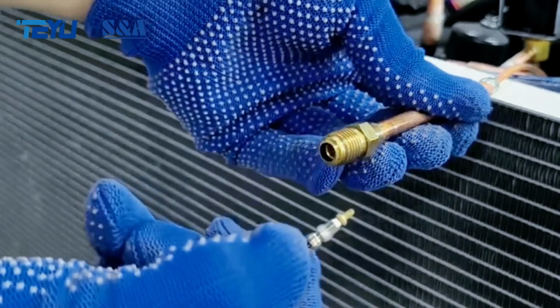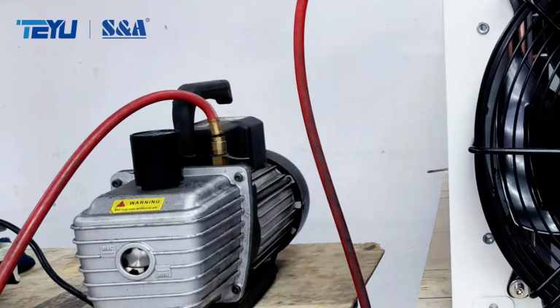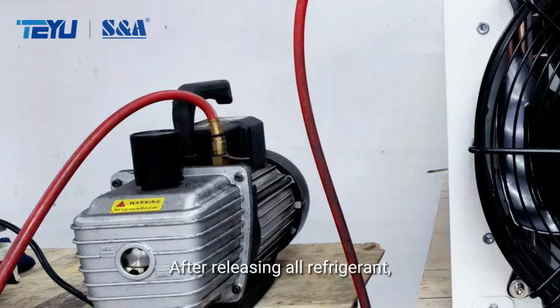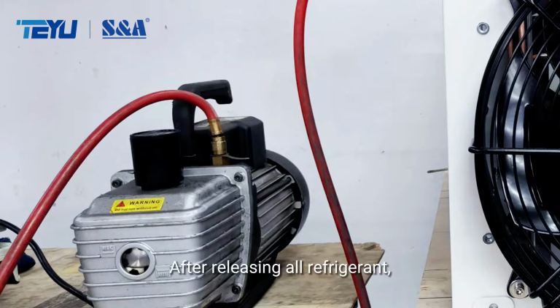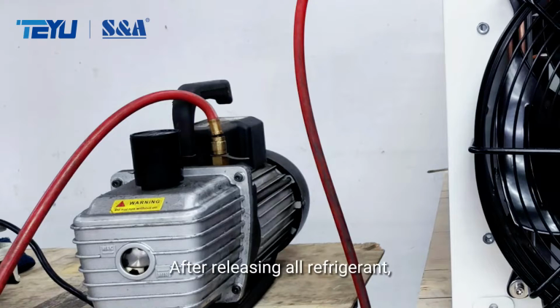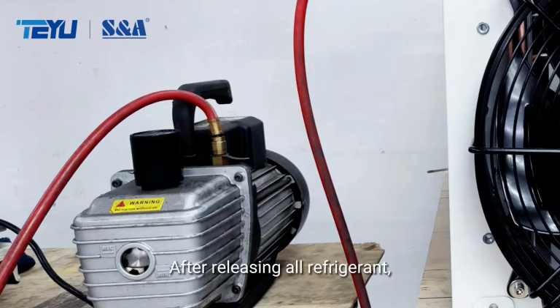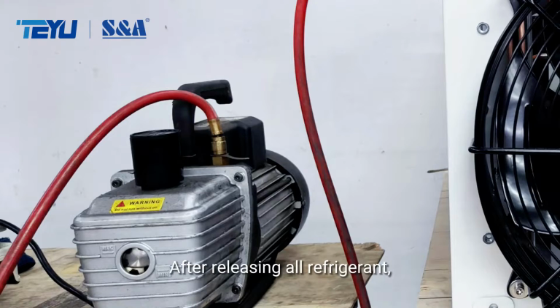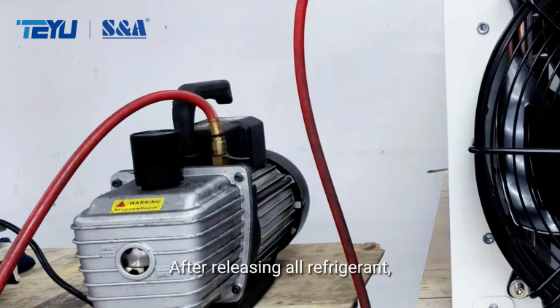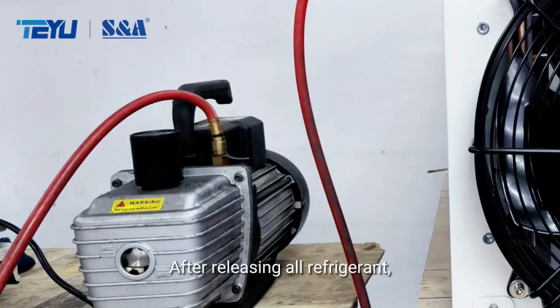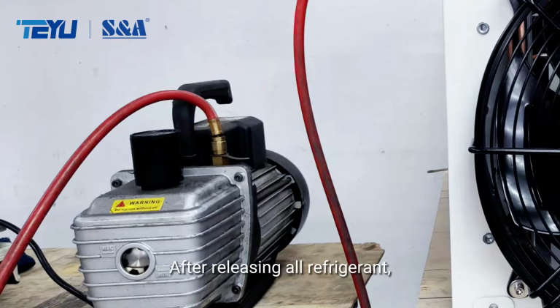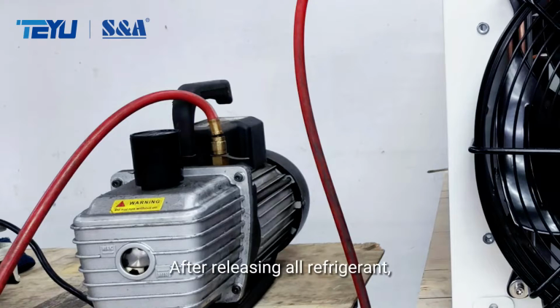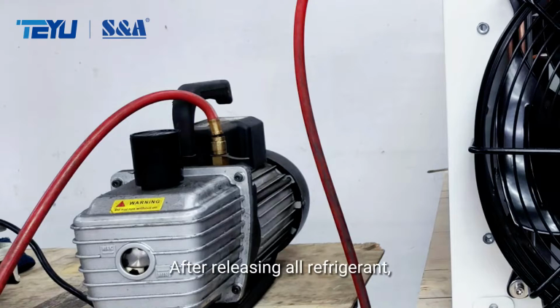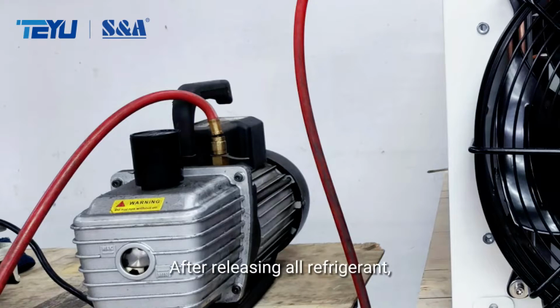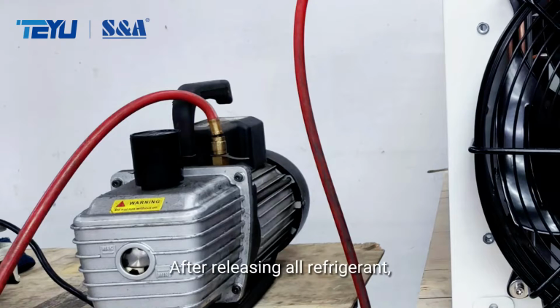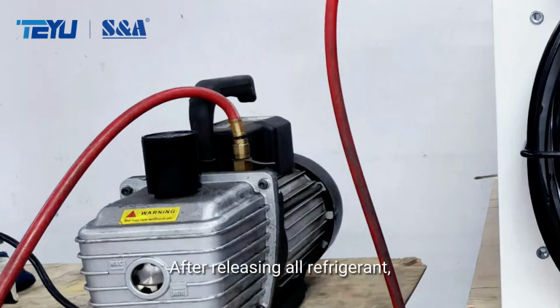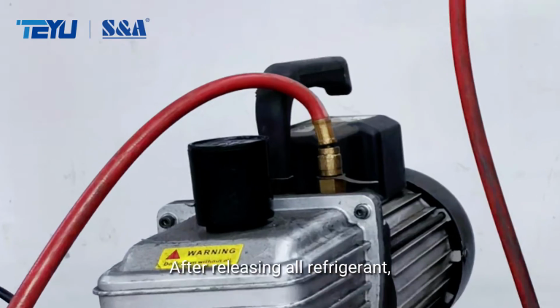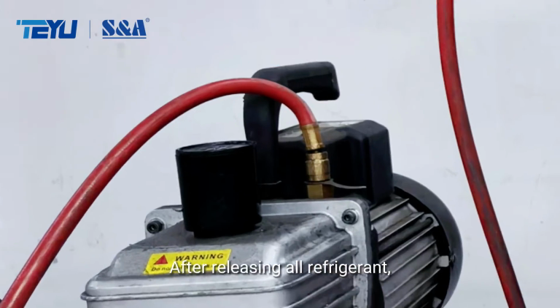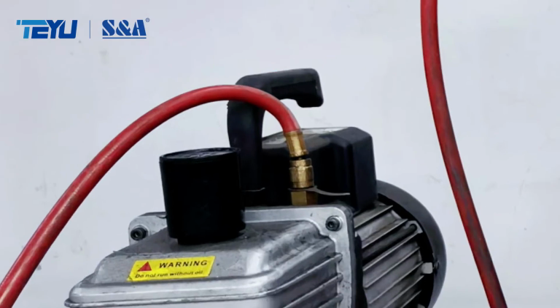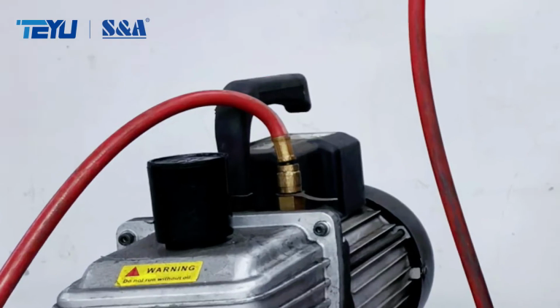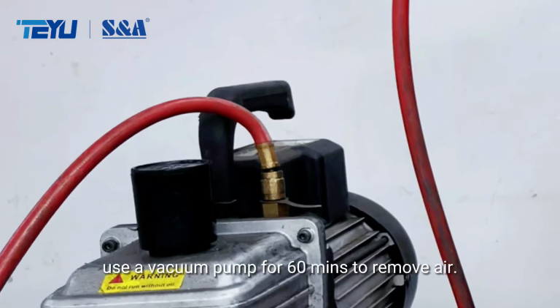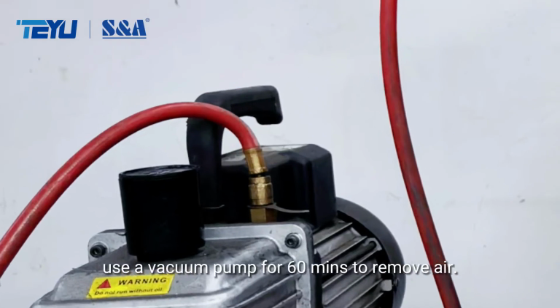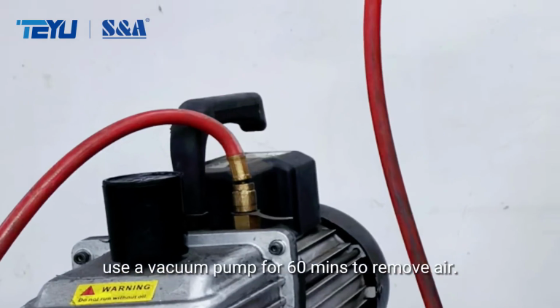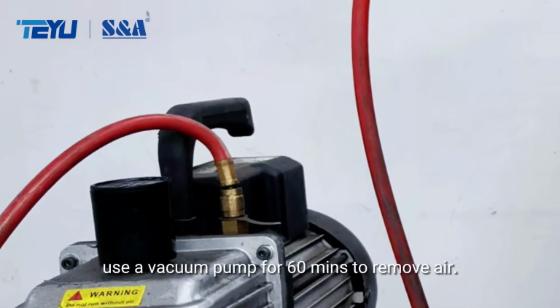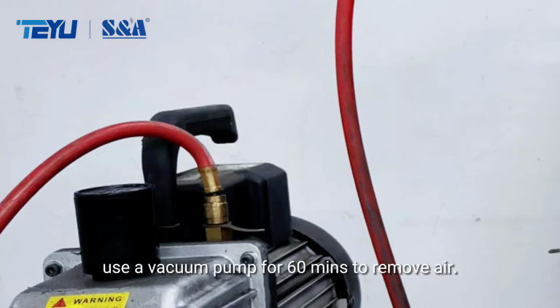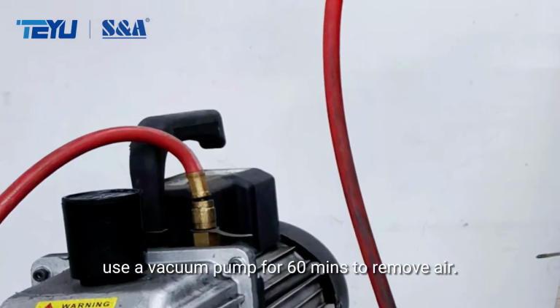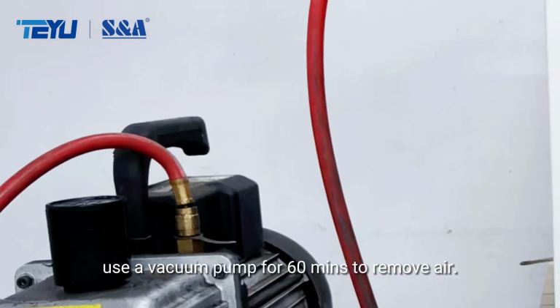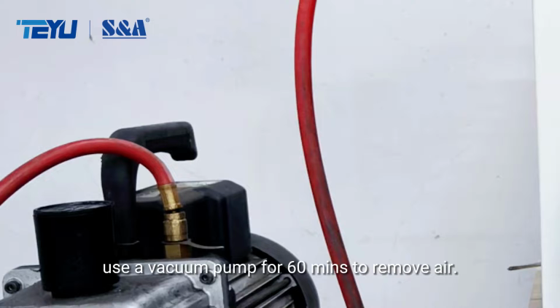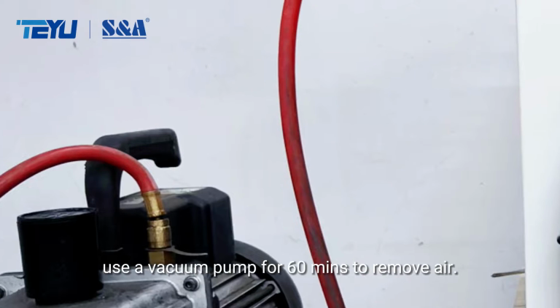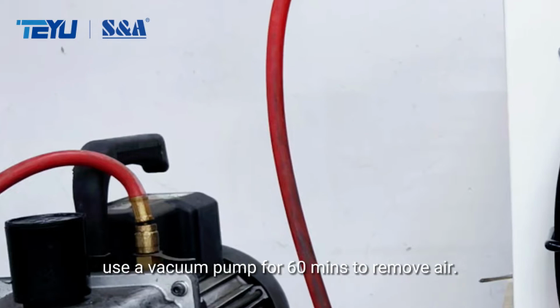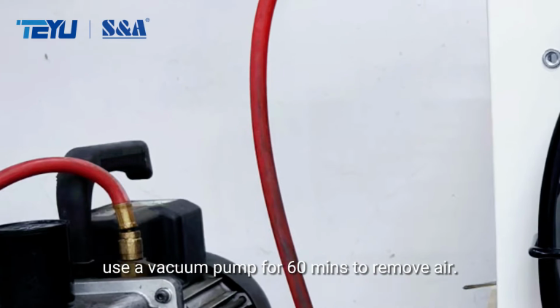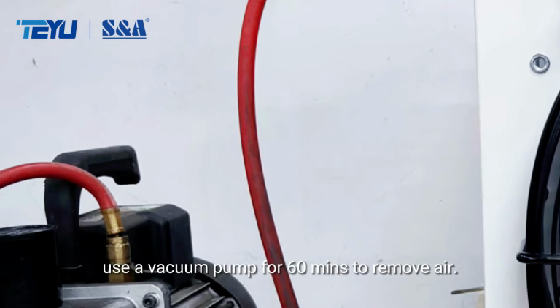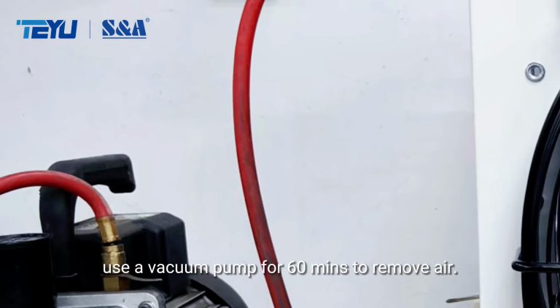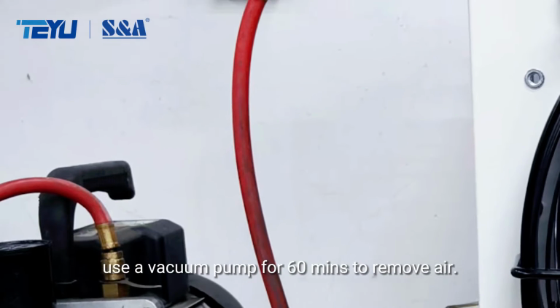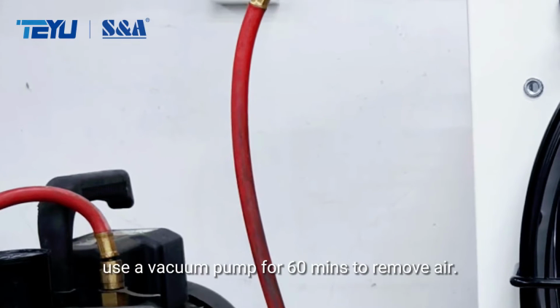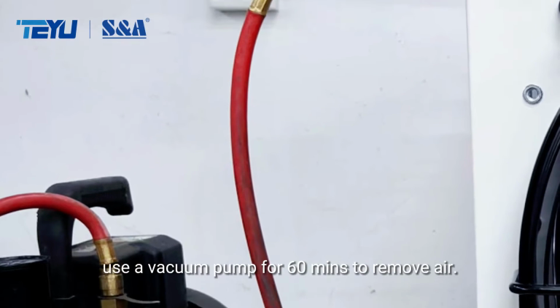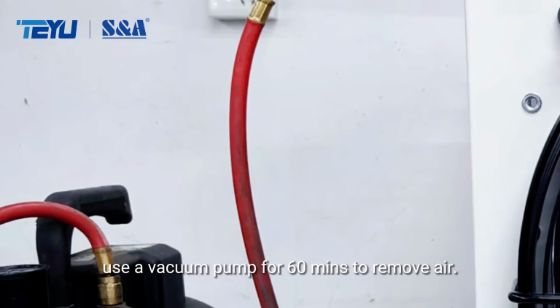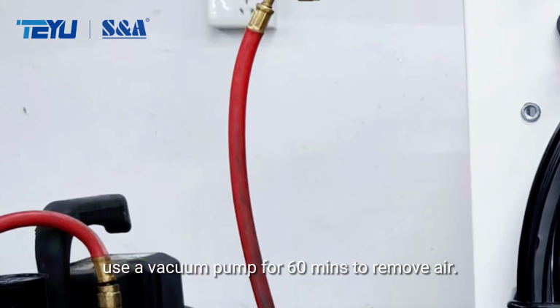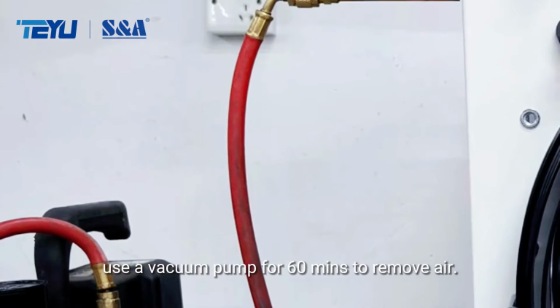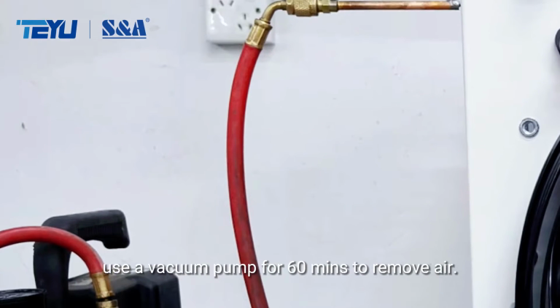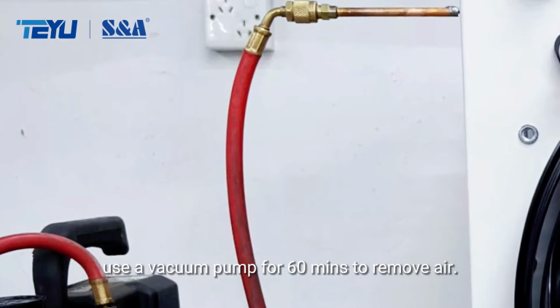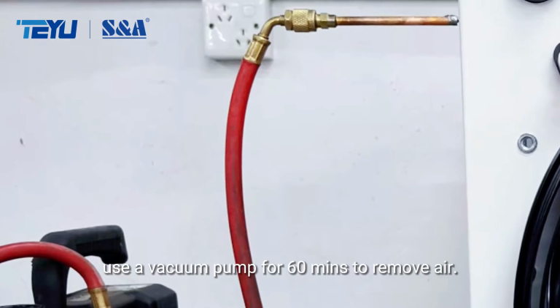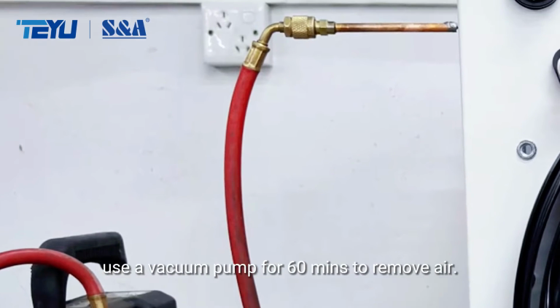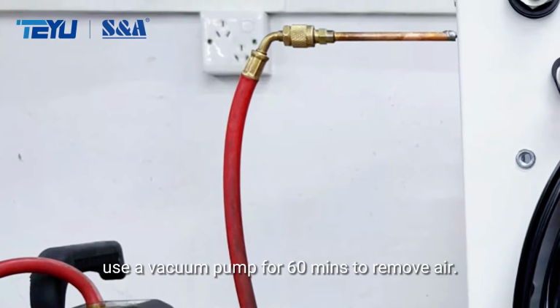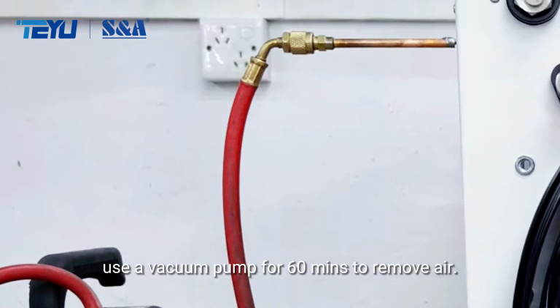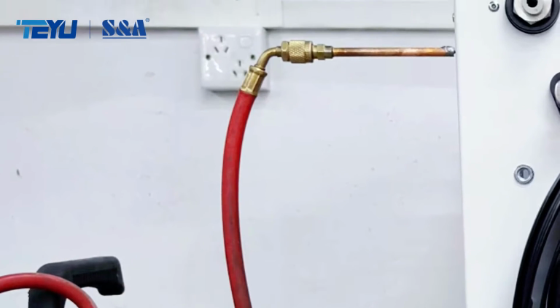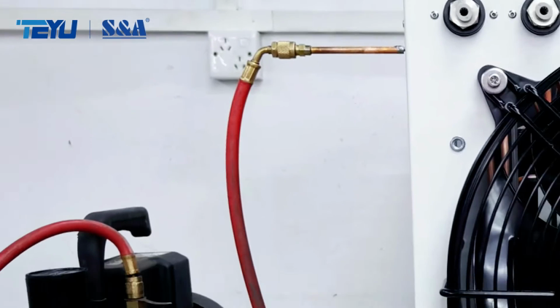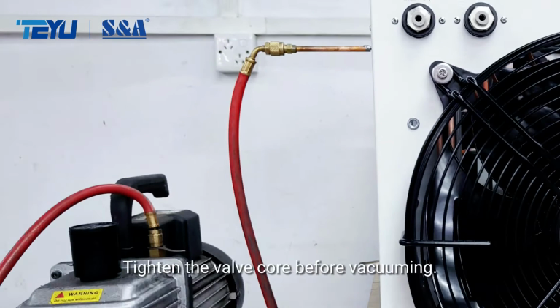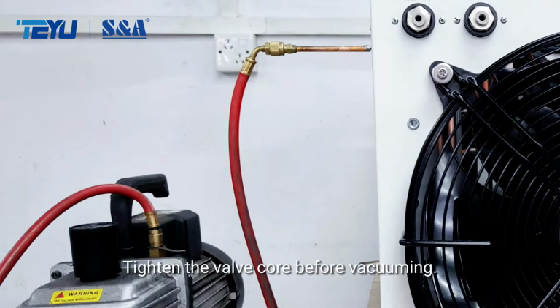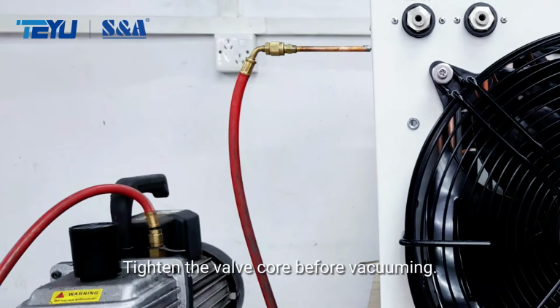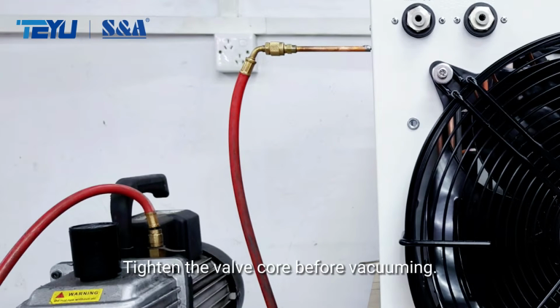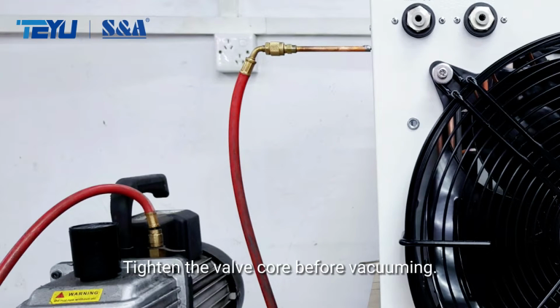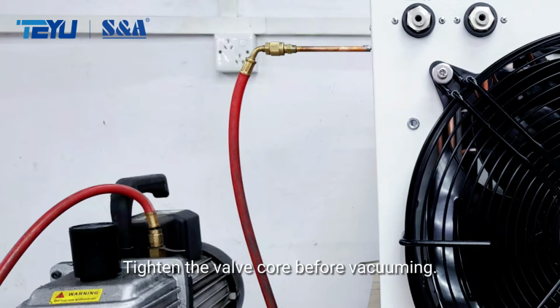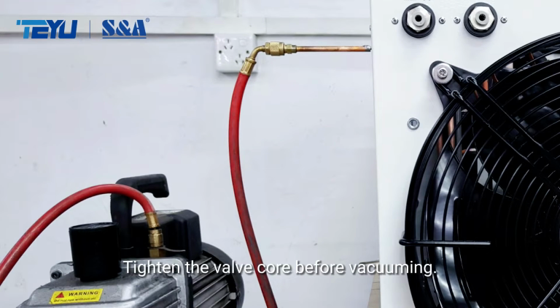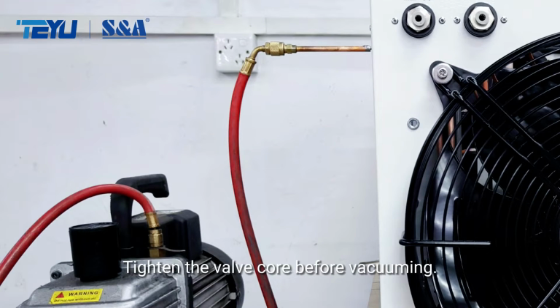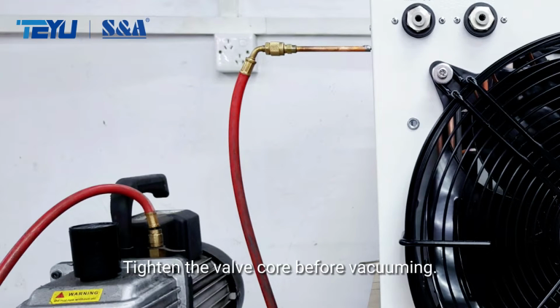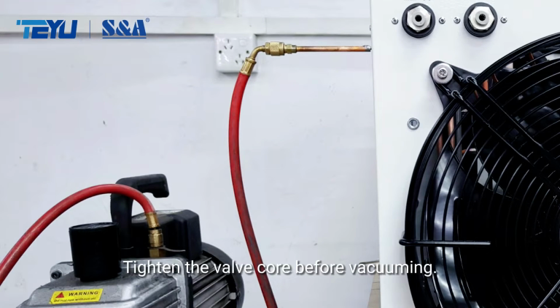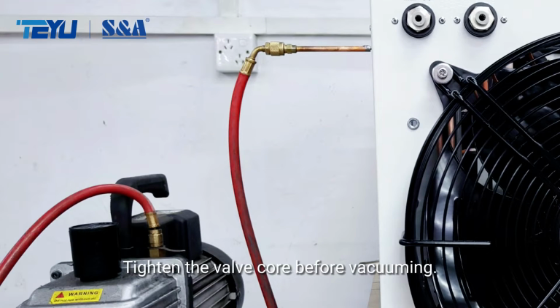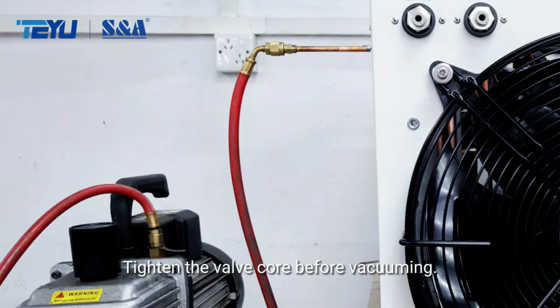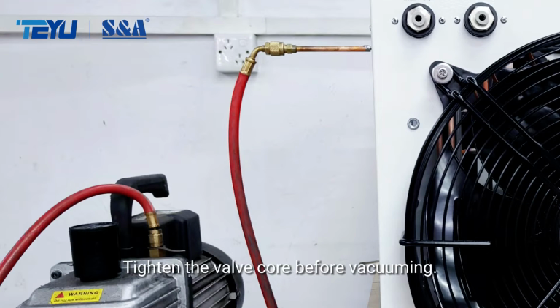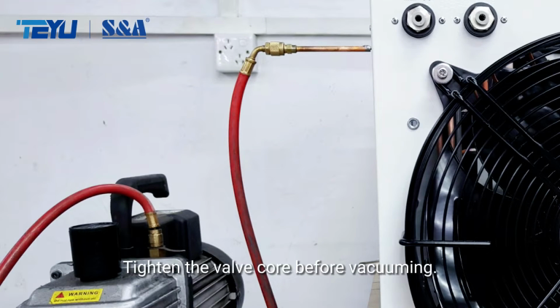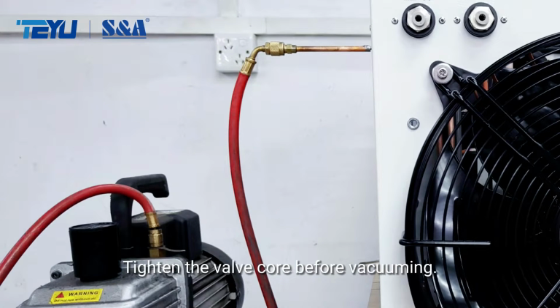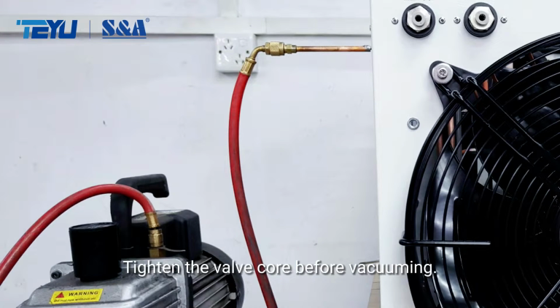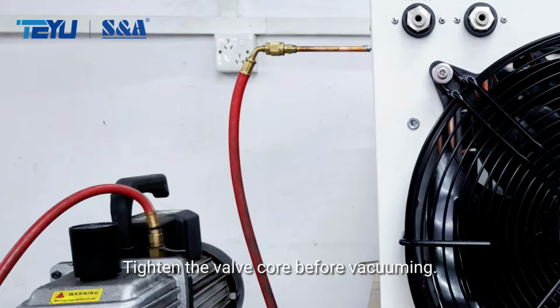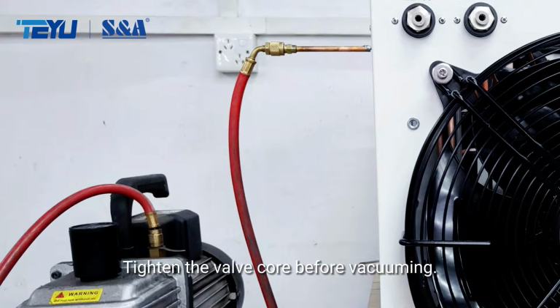After releasing all refrigerant, use a vacuum pump for 60 minutes to remove air. Tighten the valve core before vacuuming.